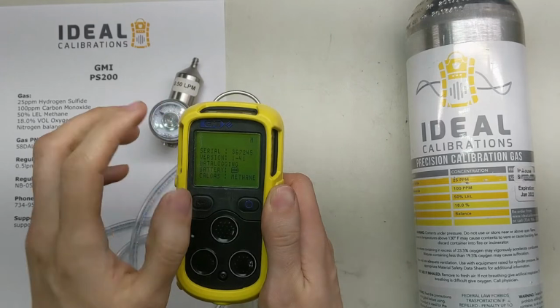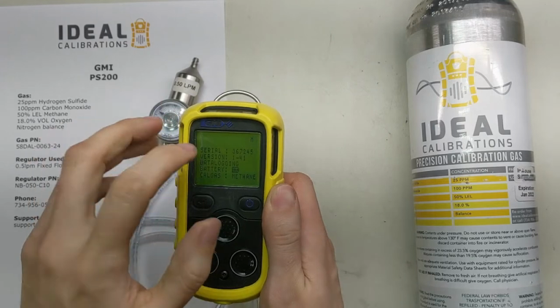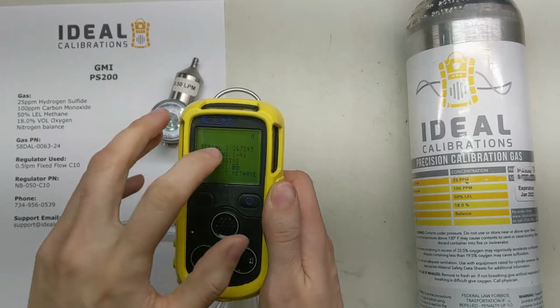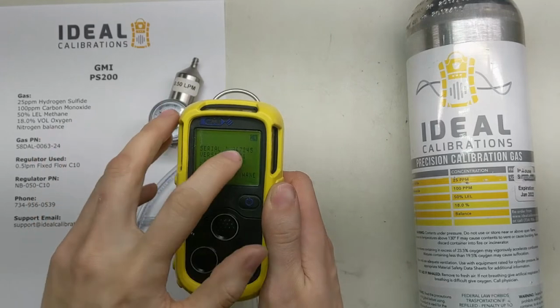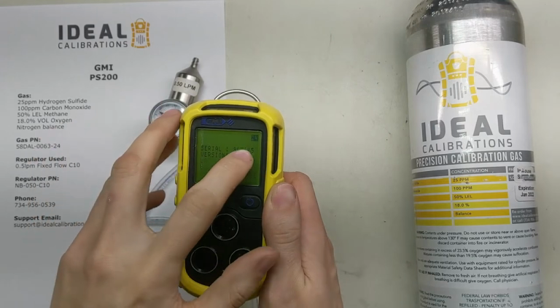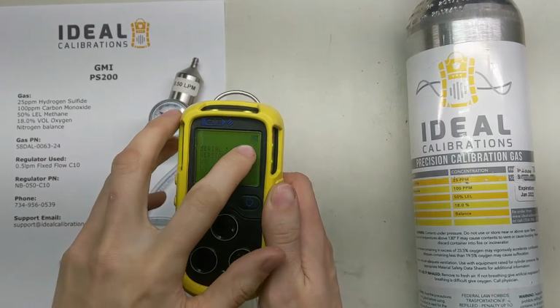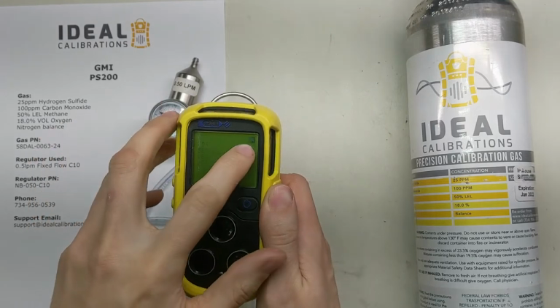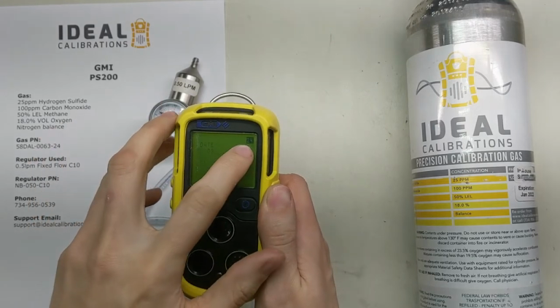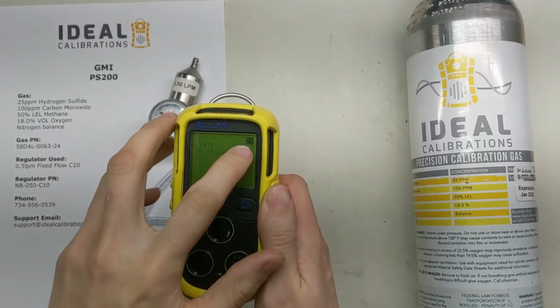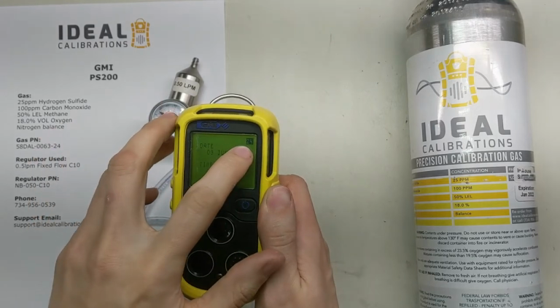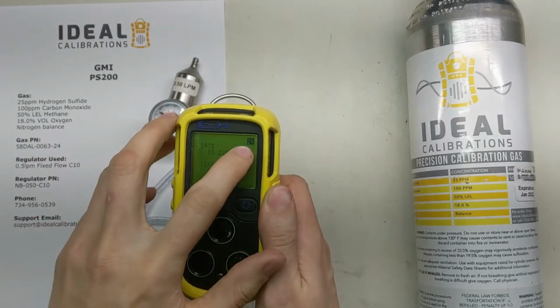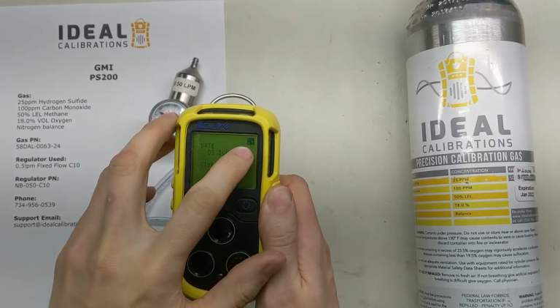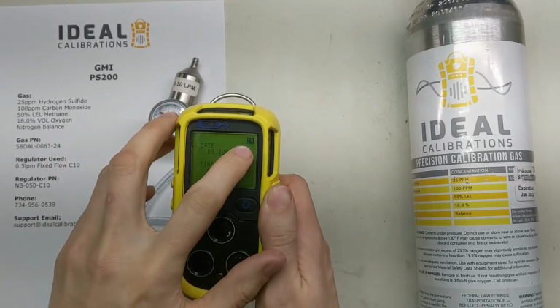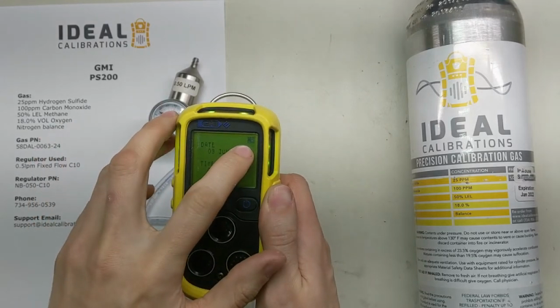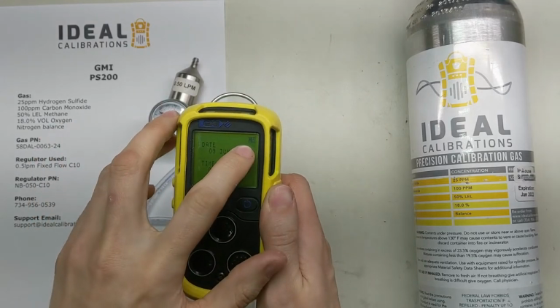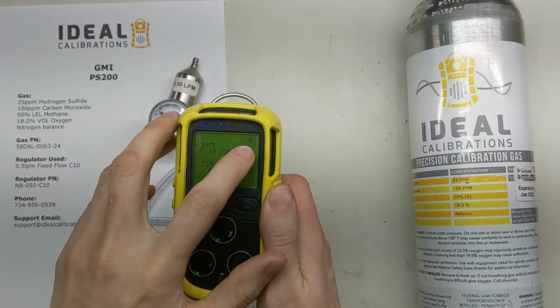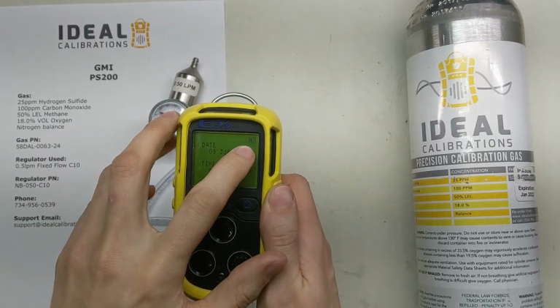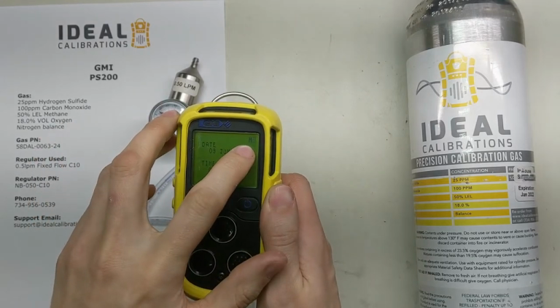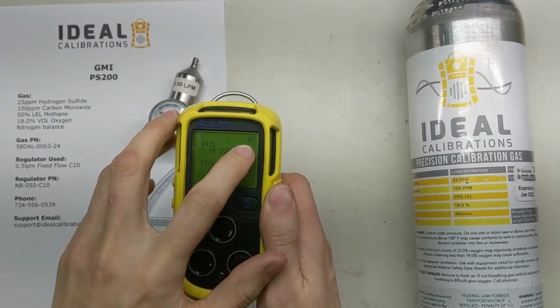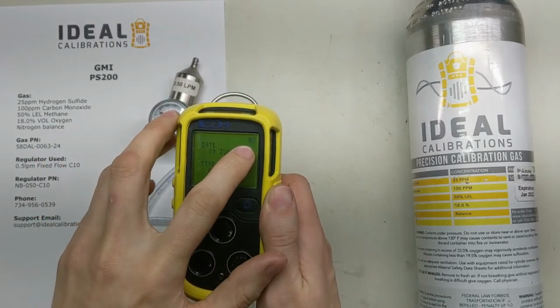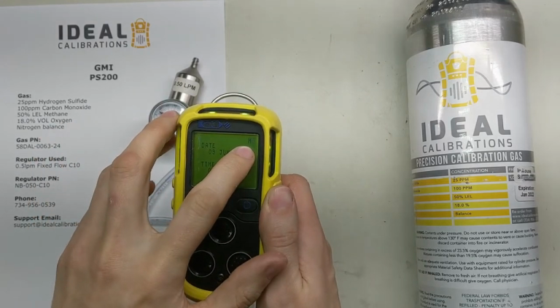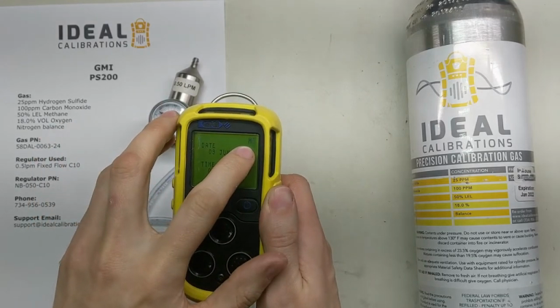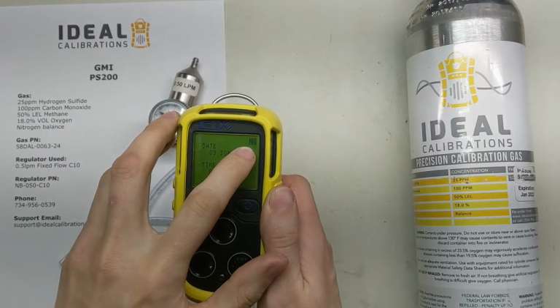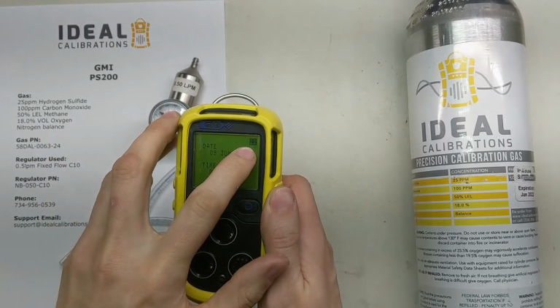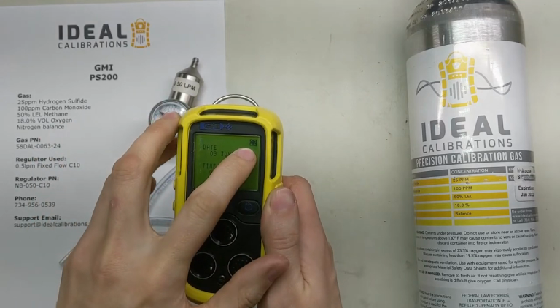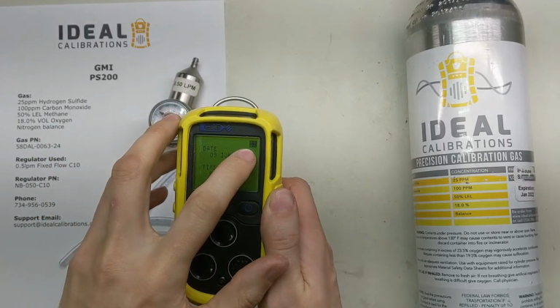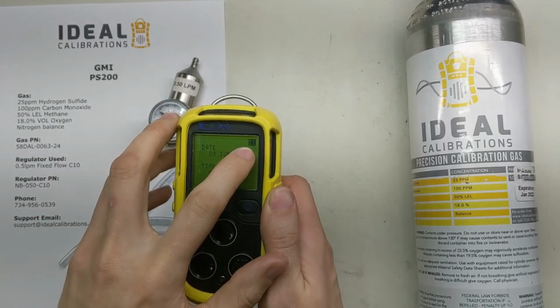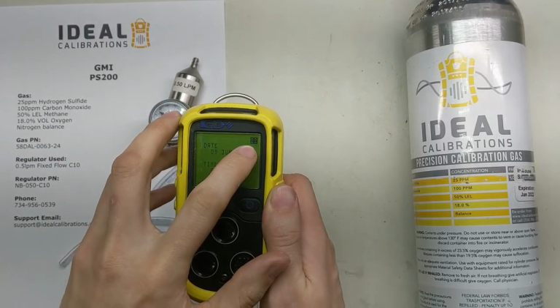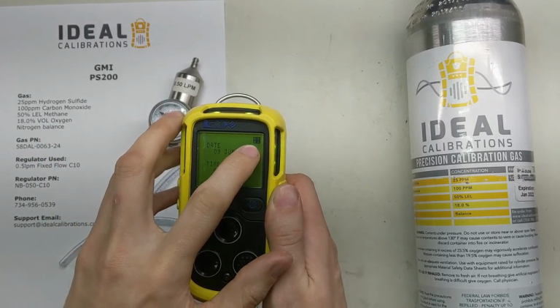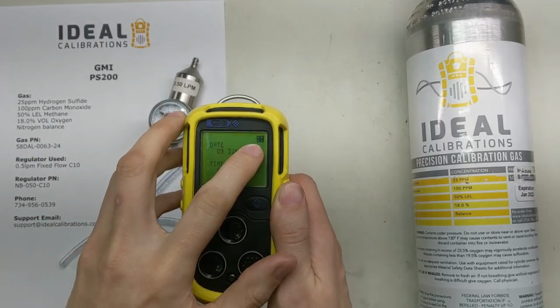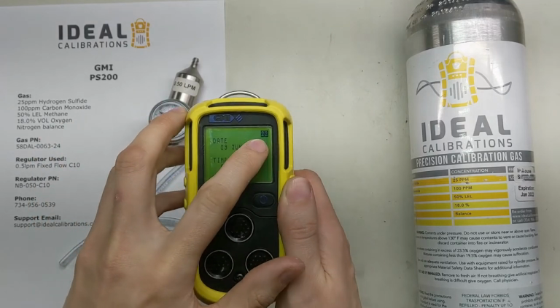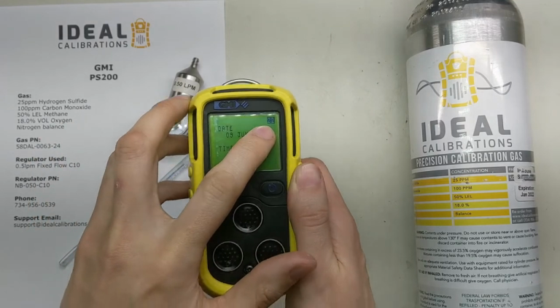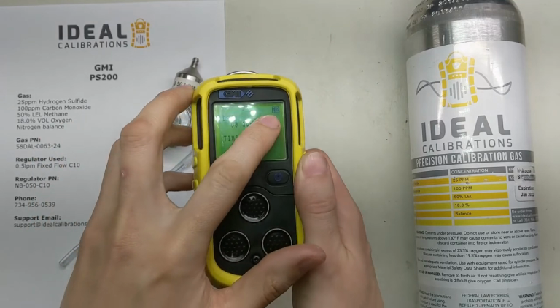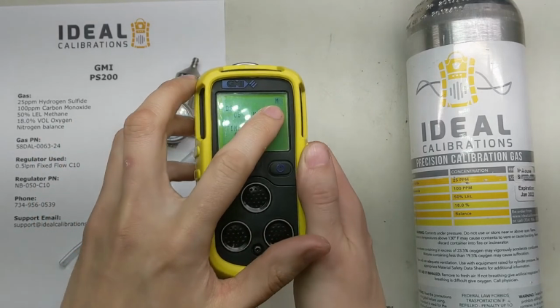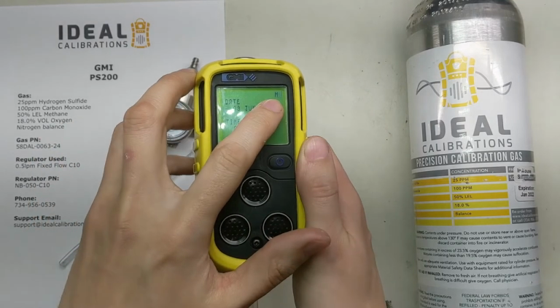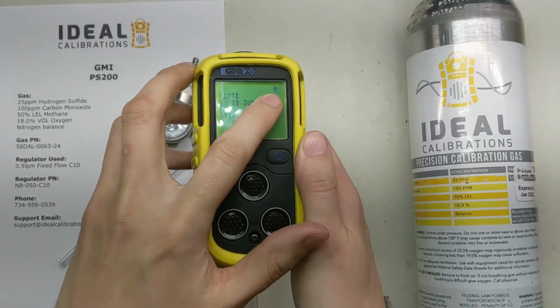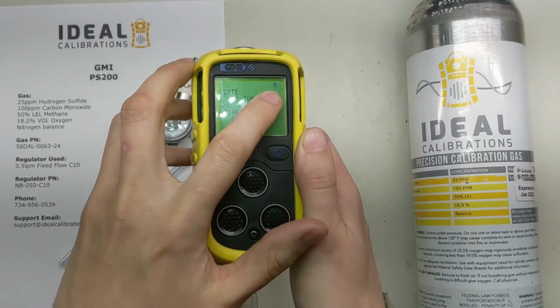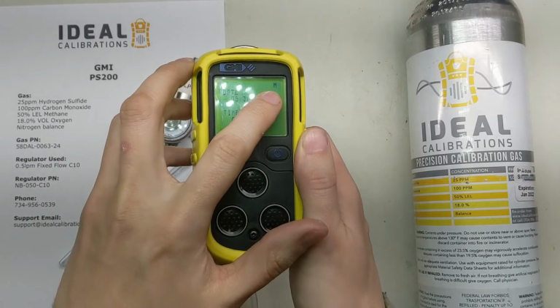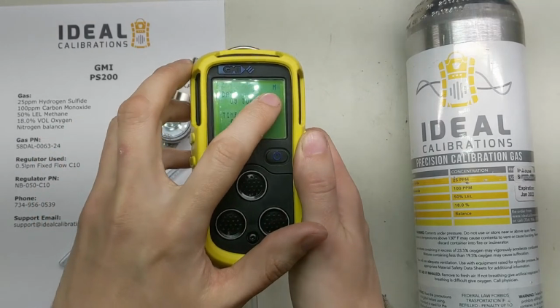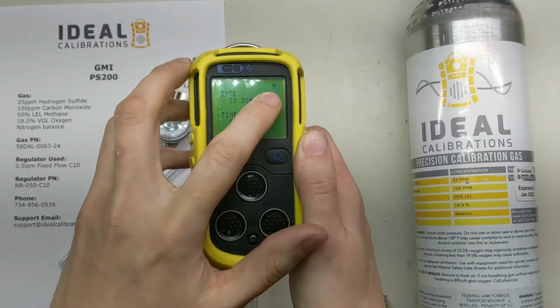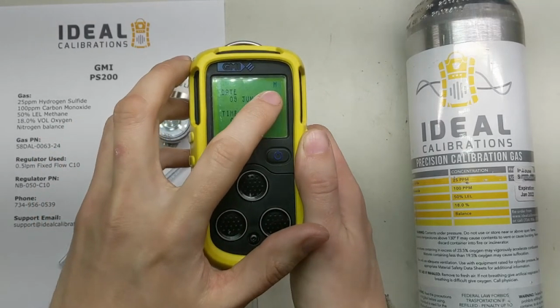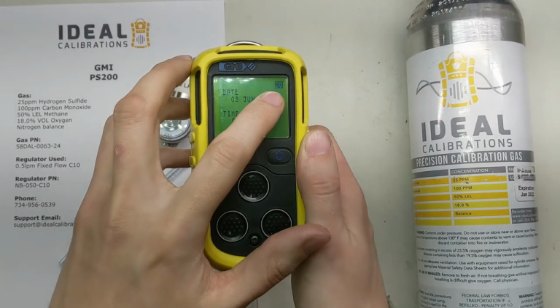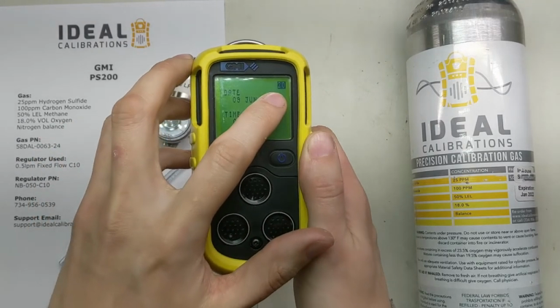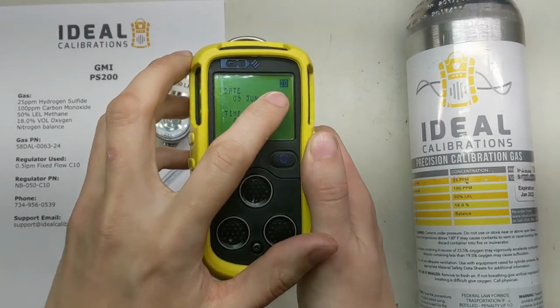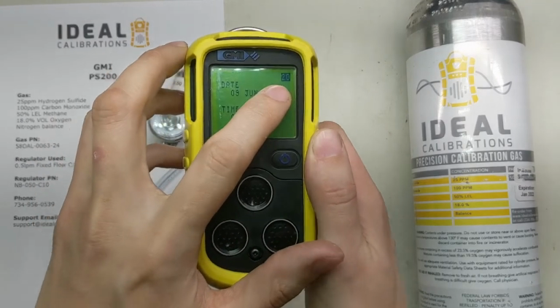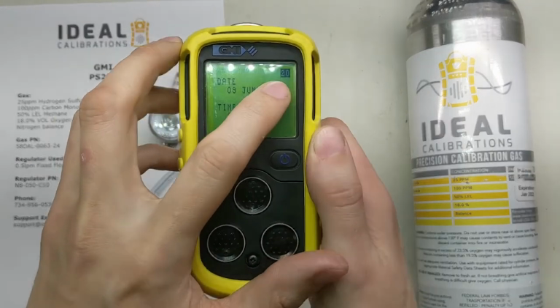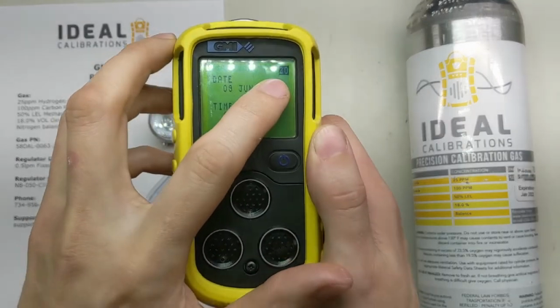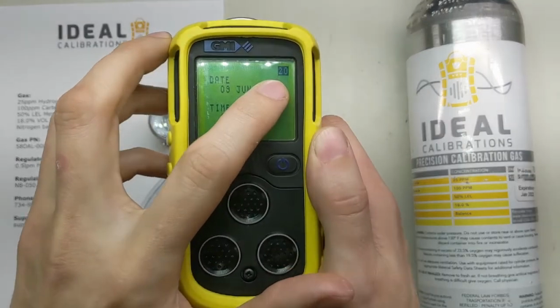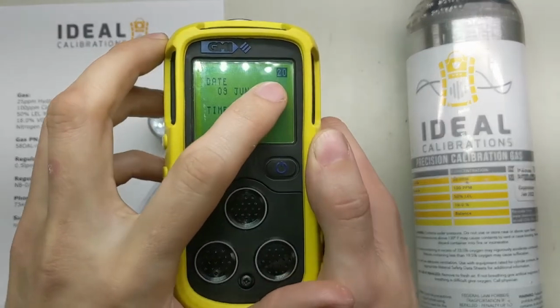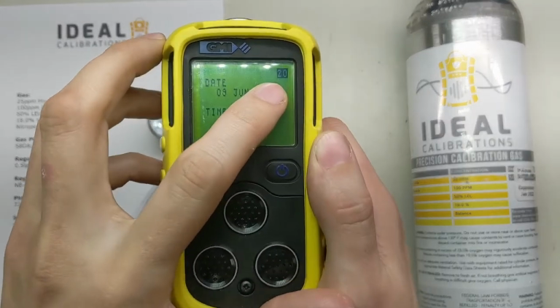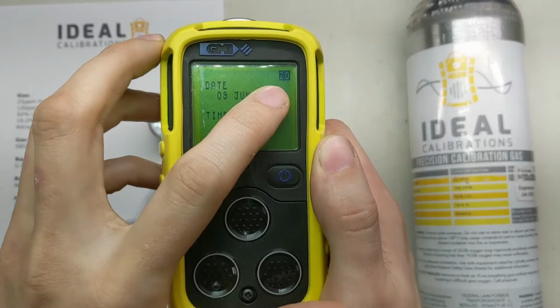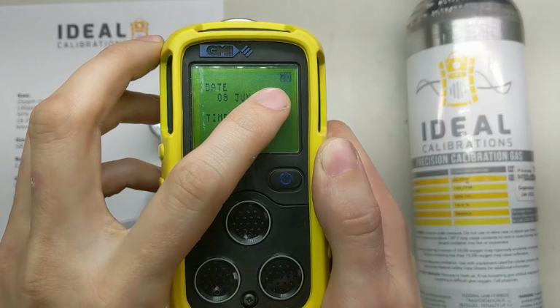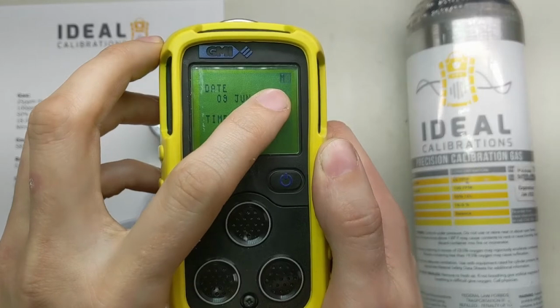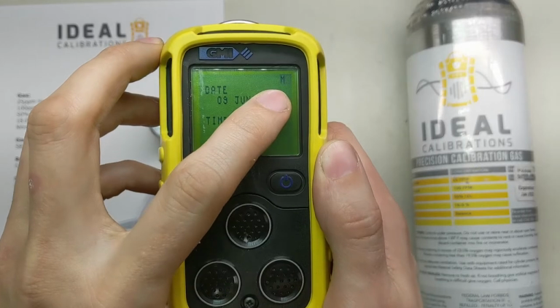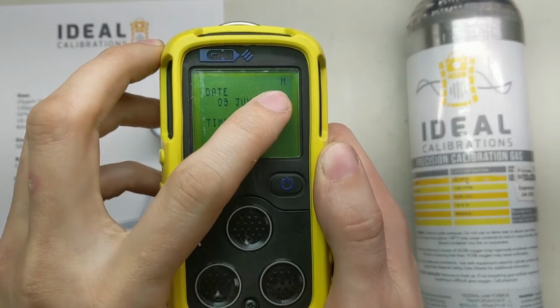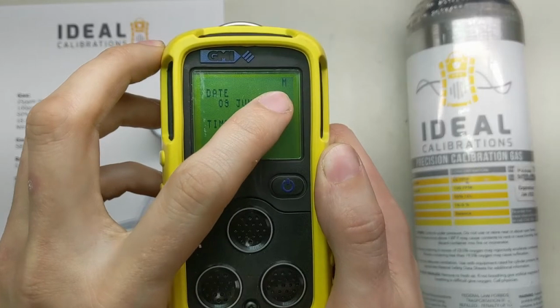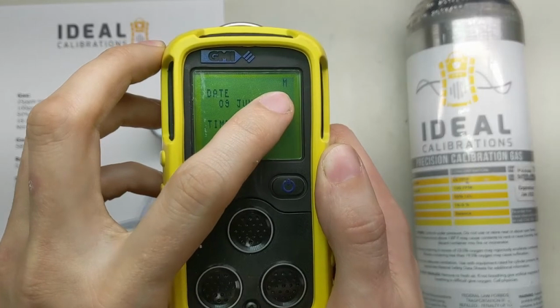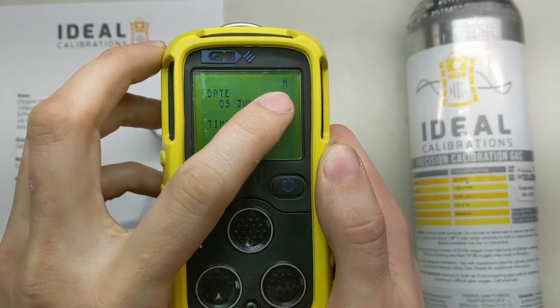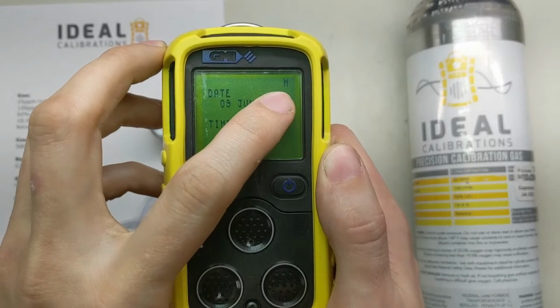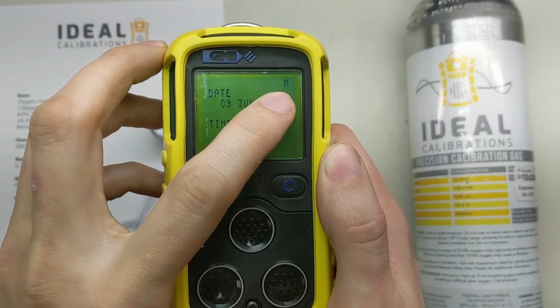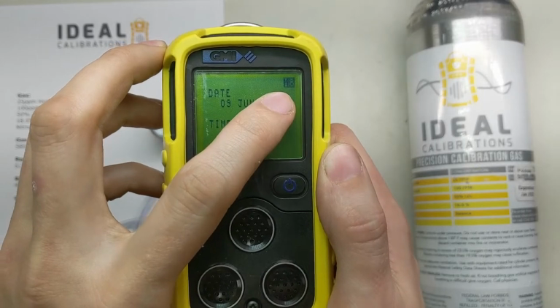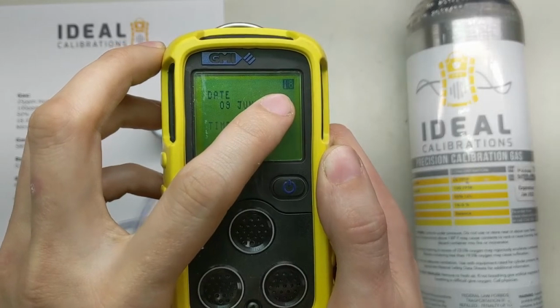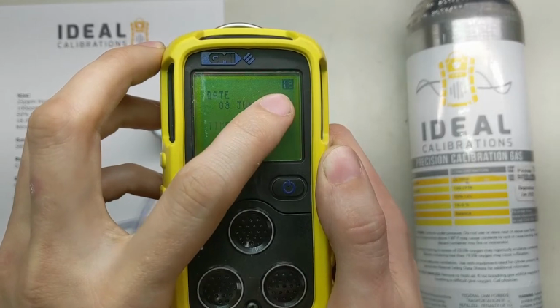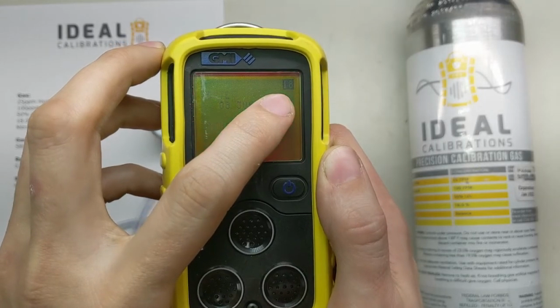See how it starts showing this M here? That means that you're going to be into calibration mode. Let's make sure you can see that — see the M.